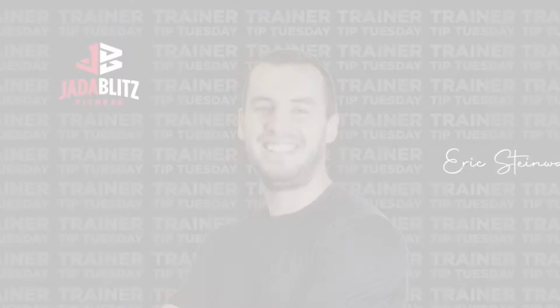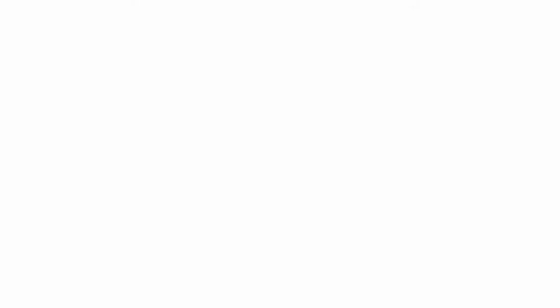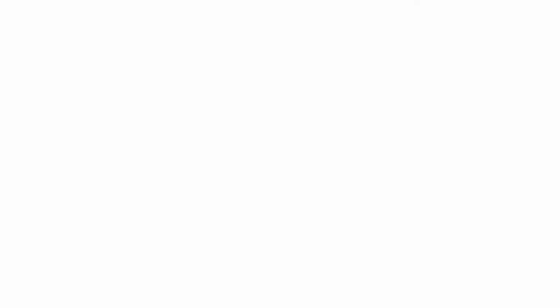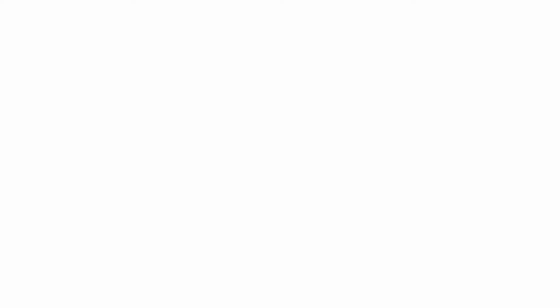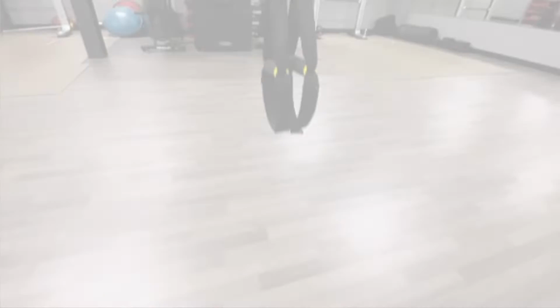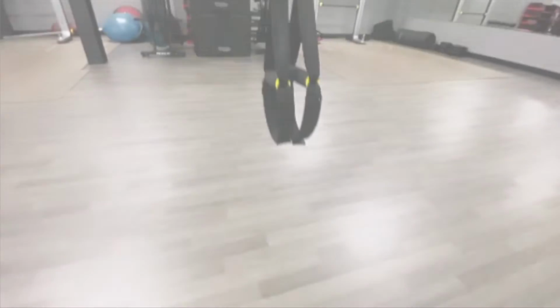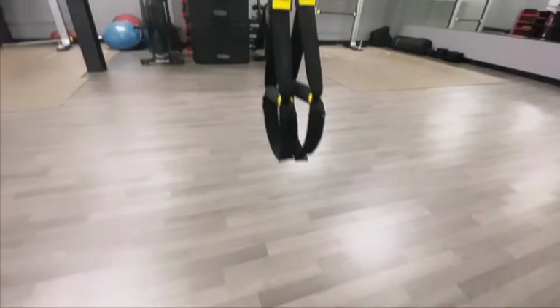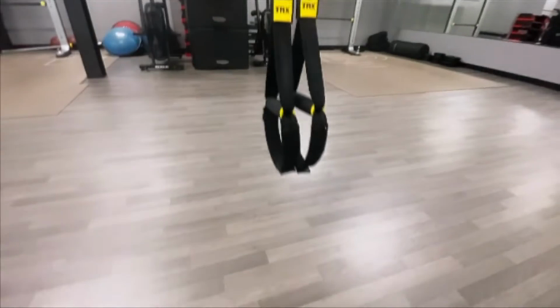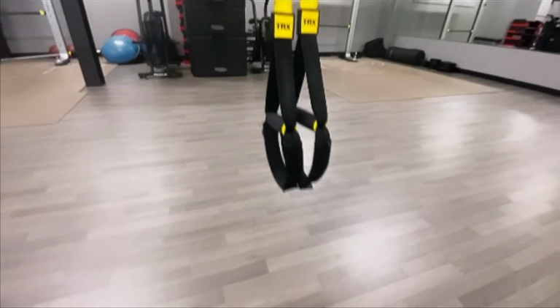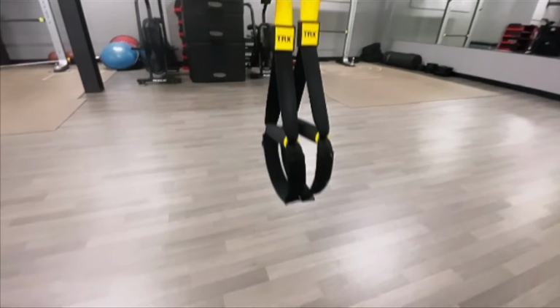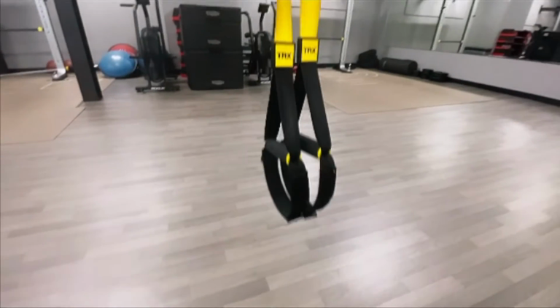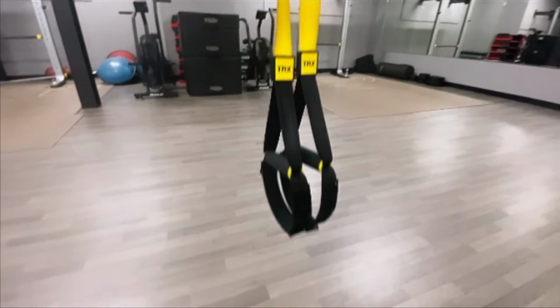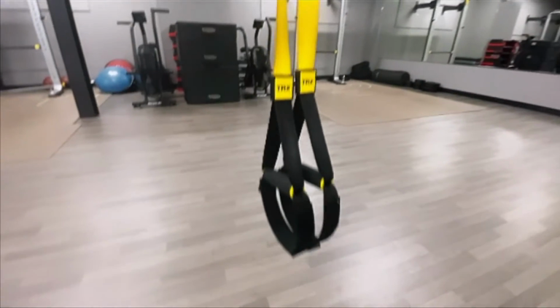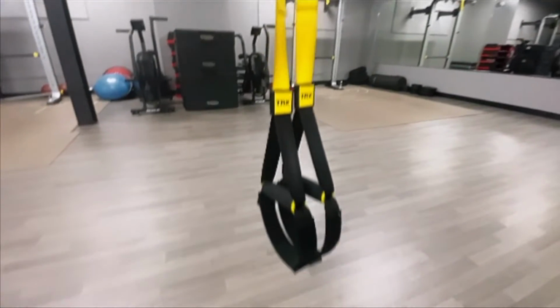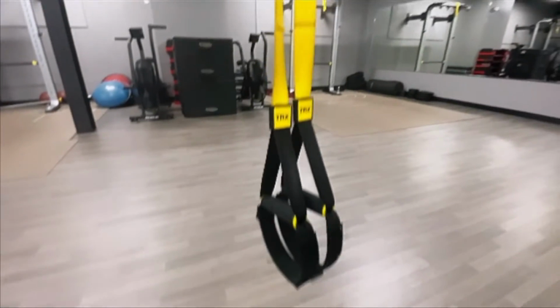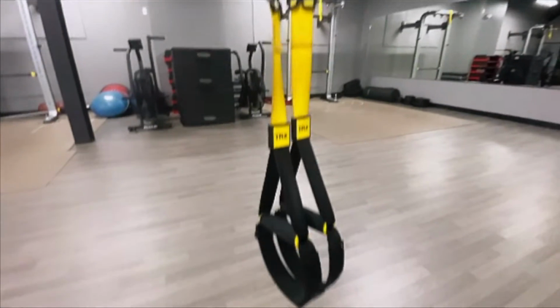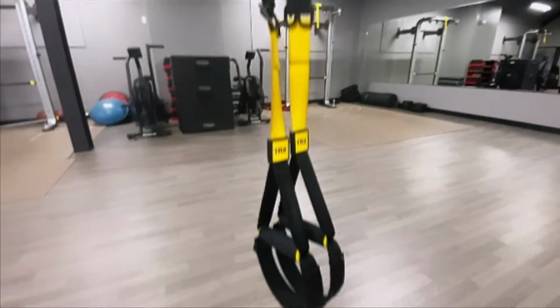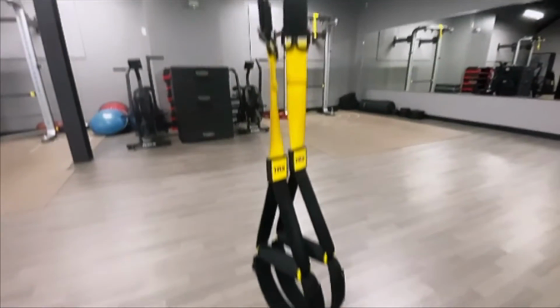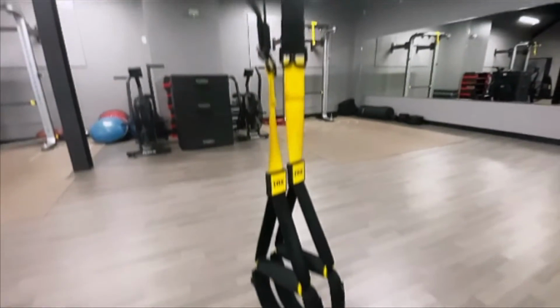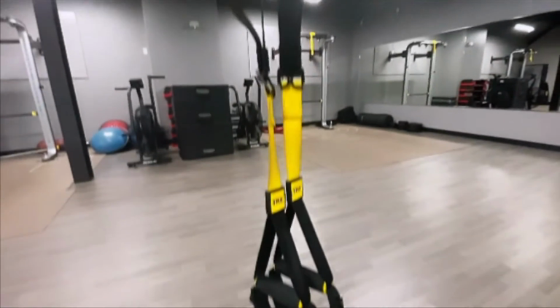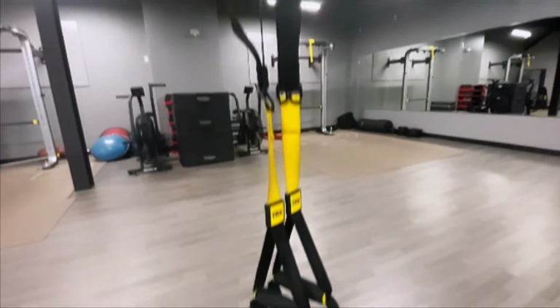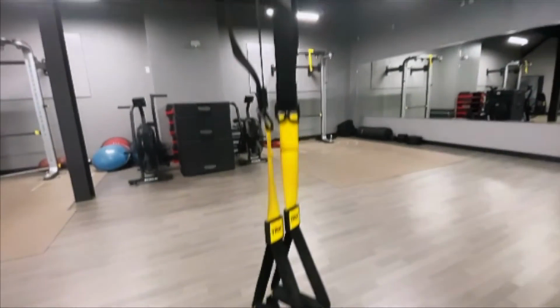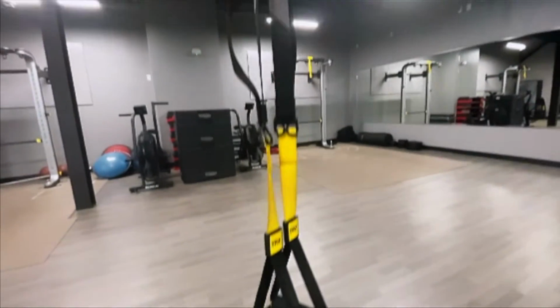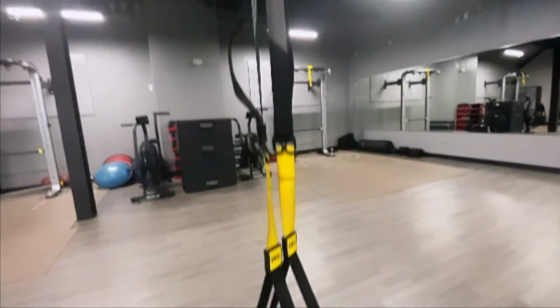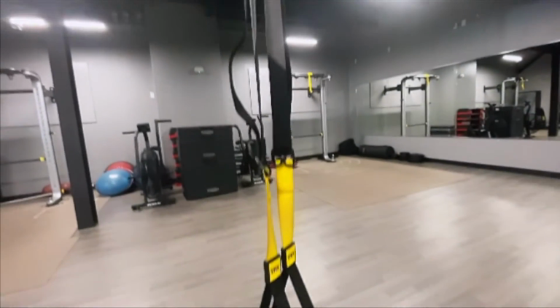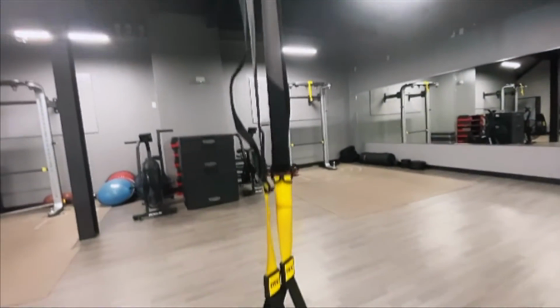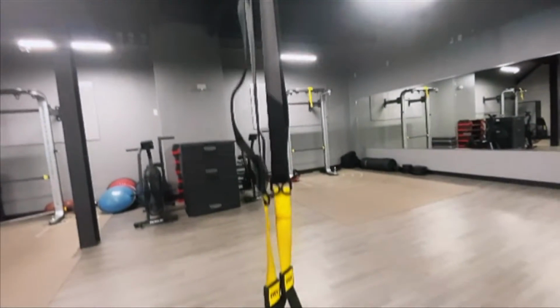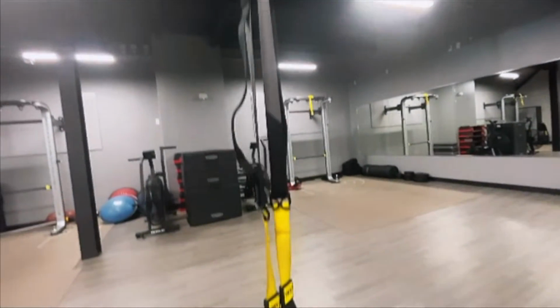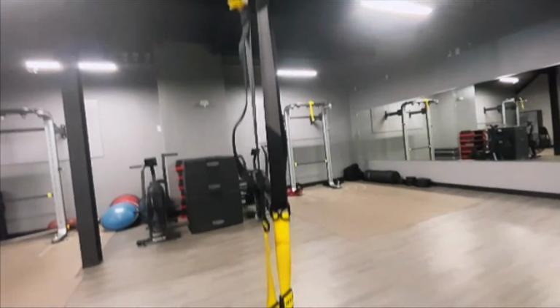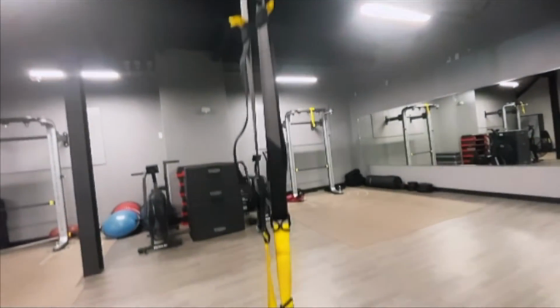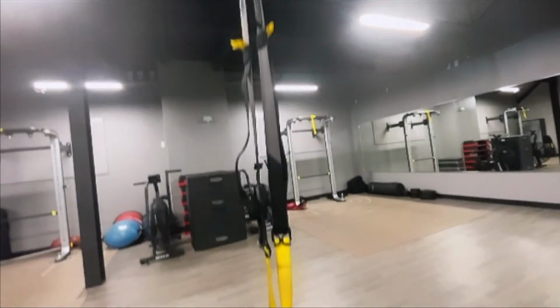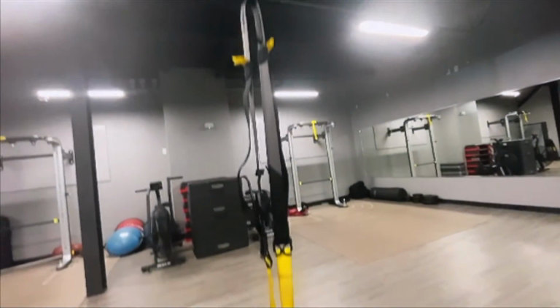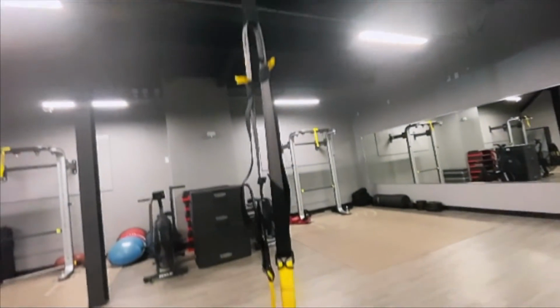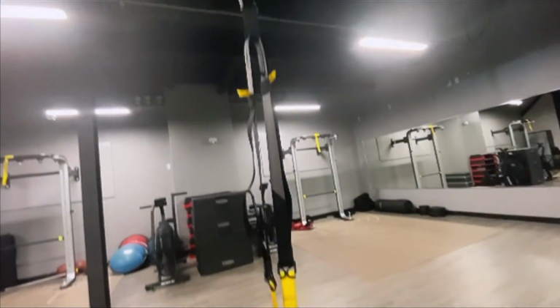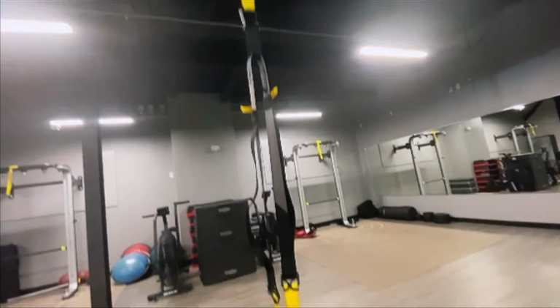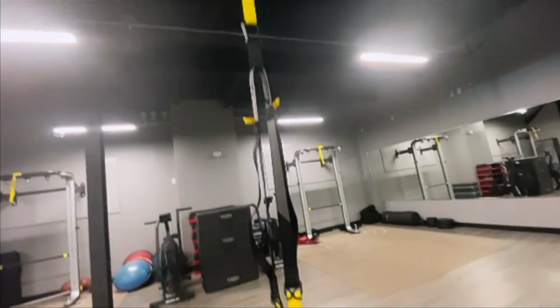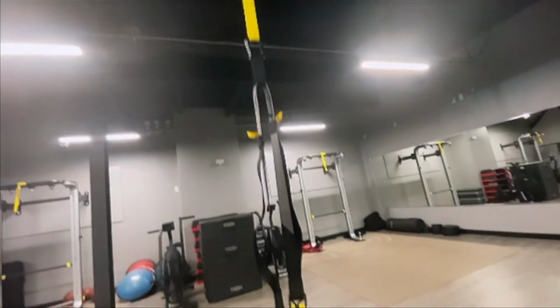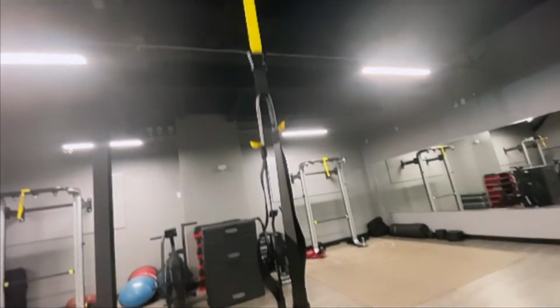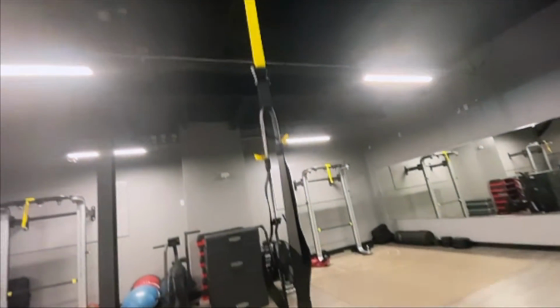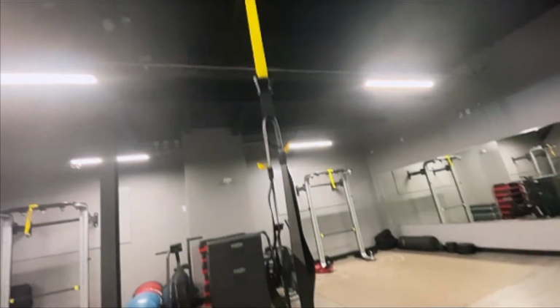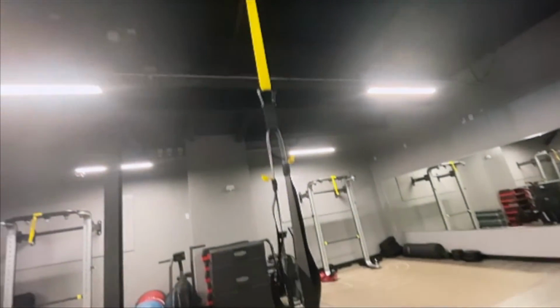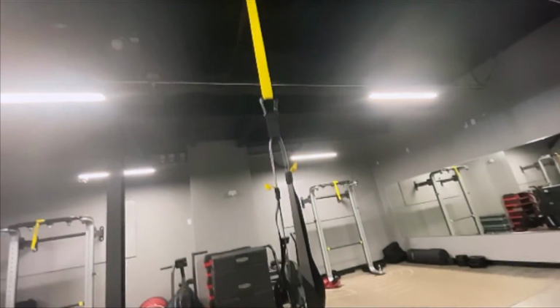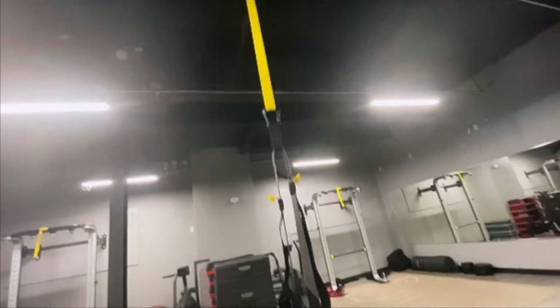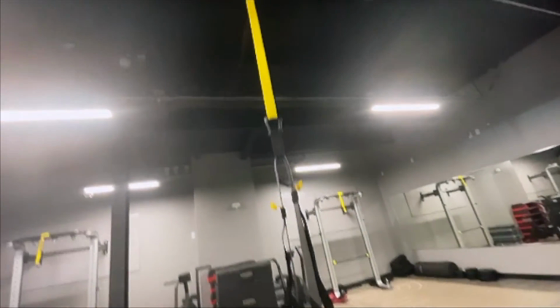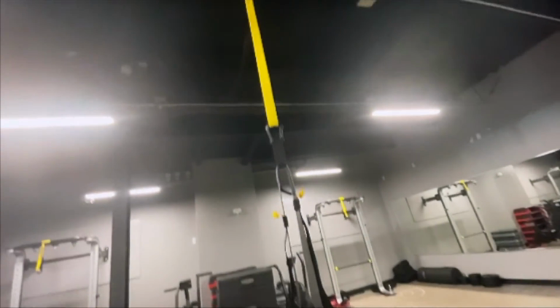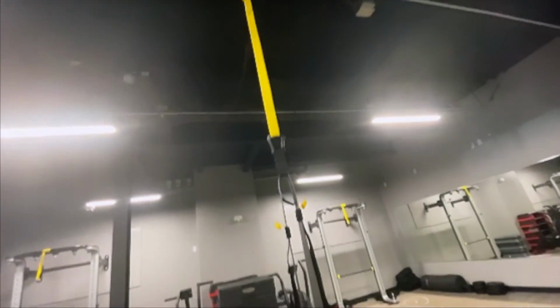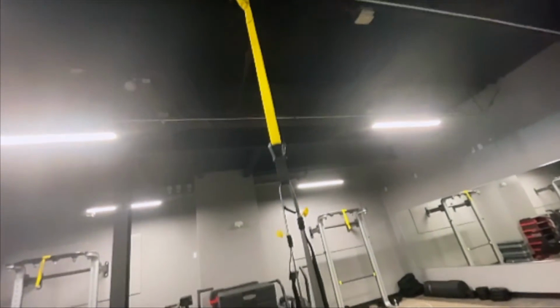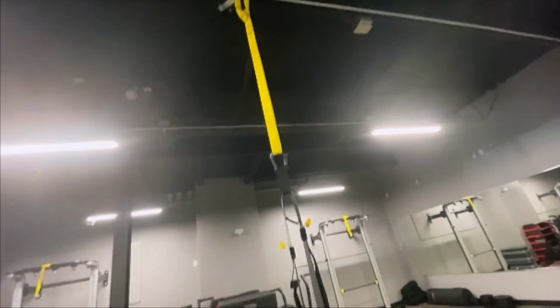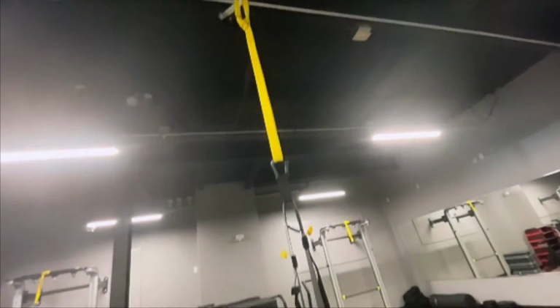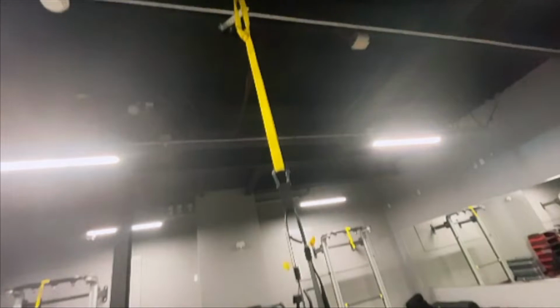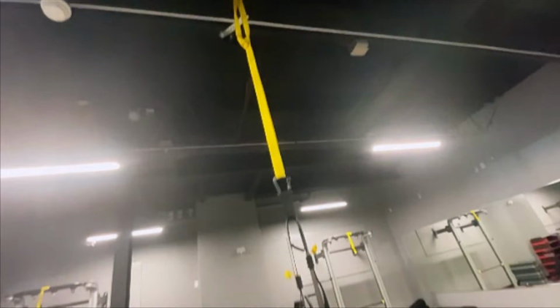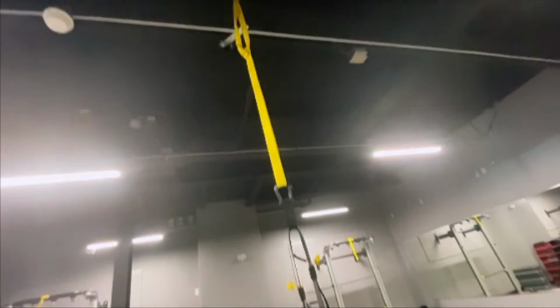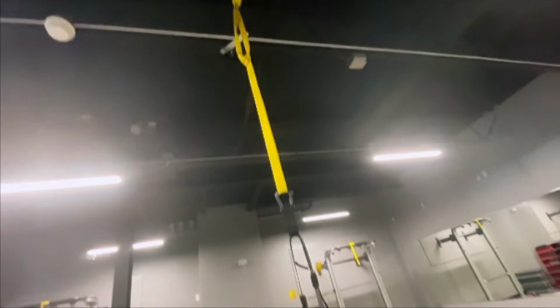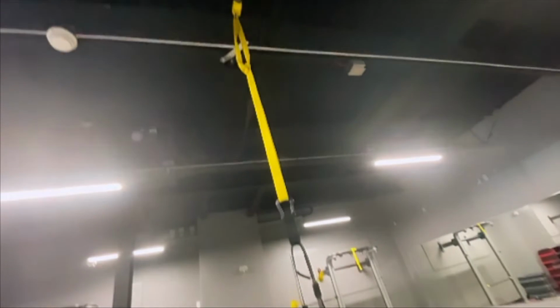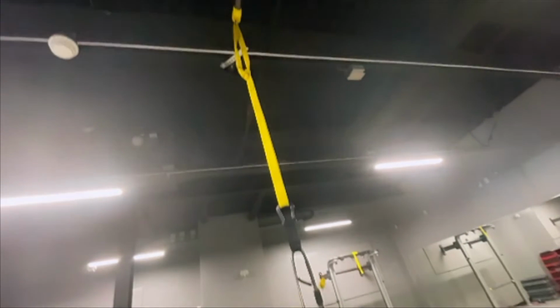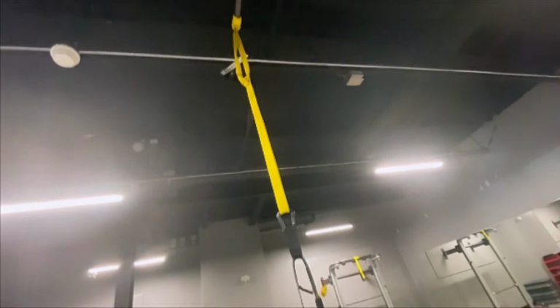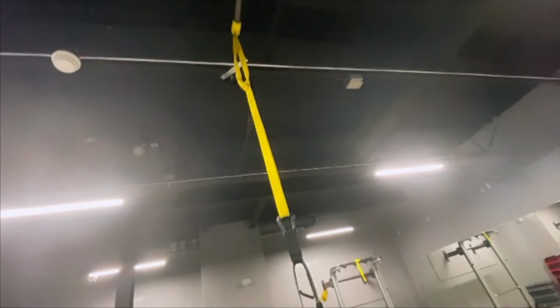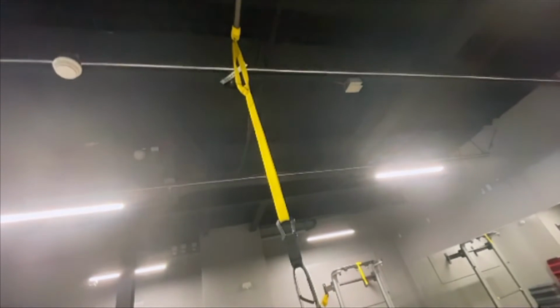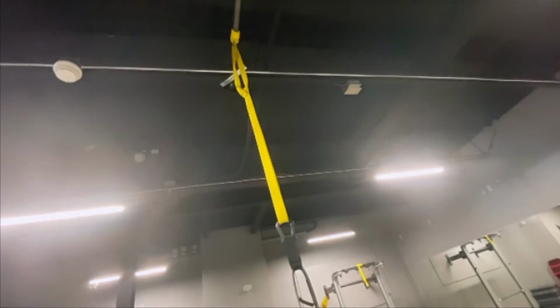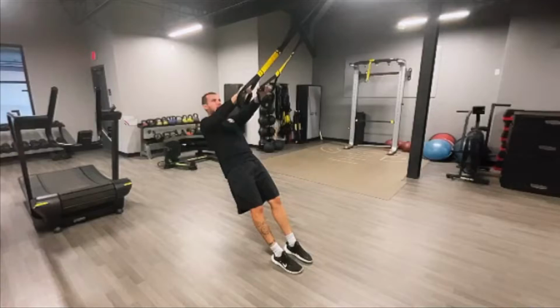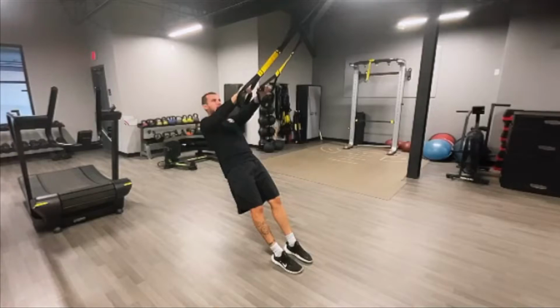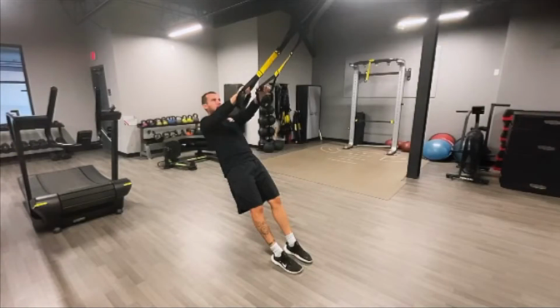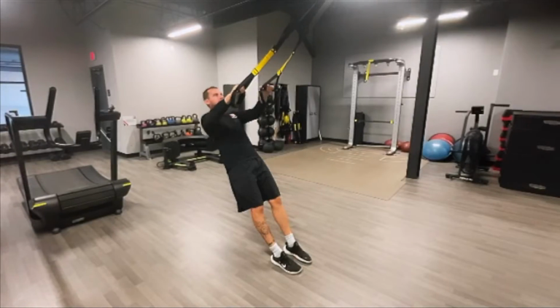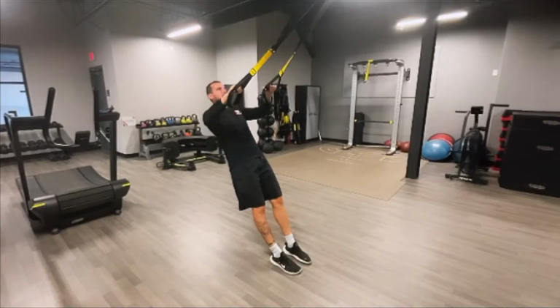Traps are a great tool to use to add variation in your upper body workout. These are some great exercises to superset with other upper body lifts.